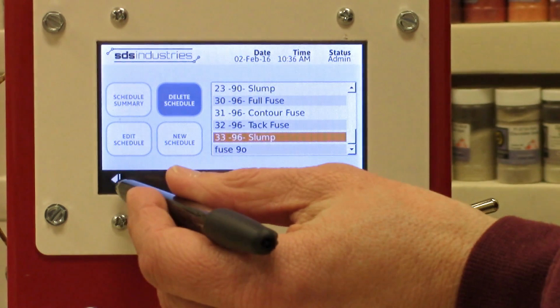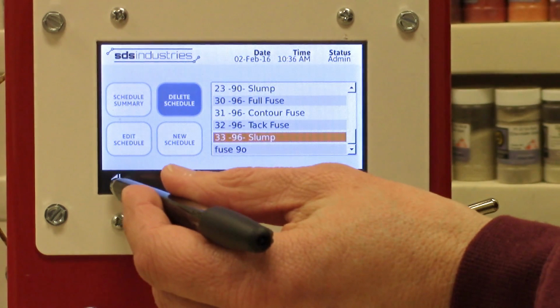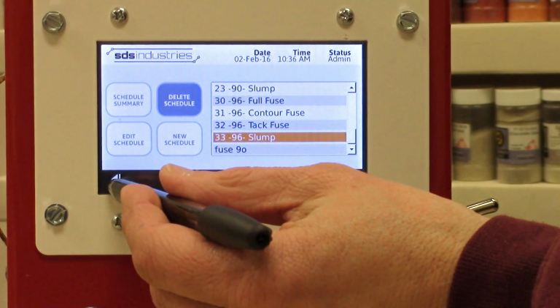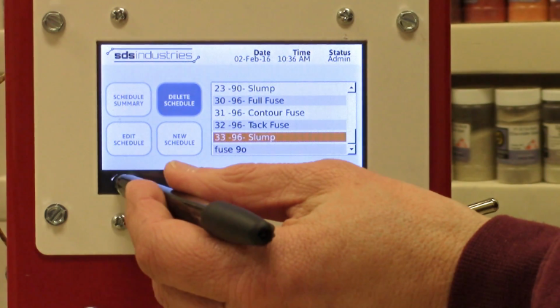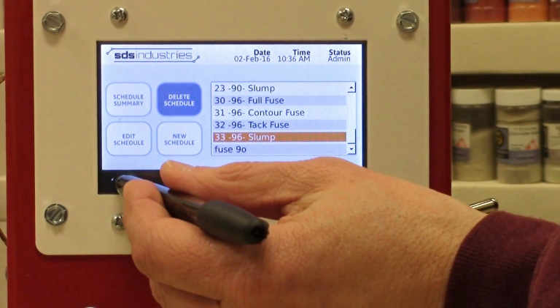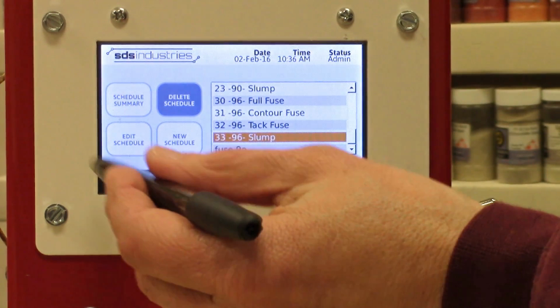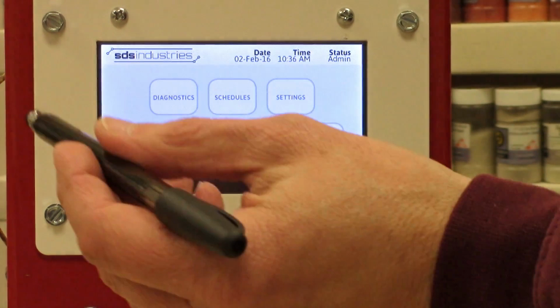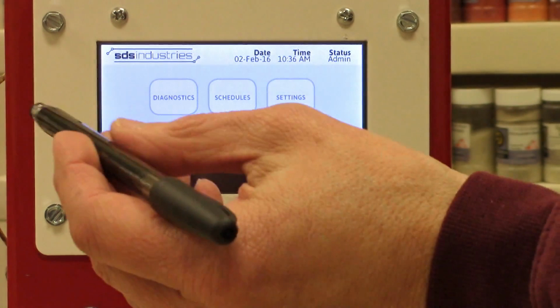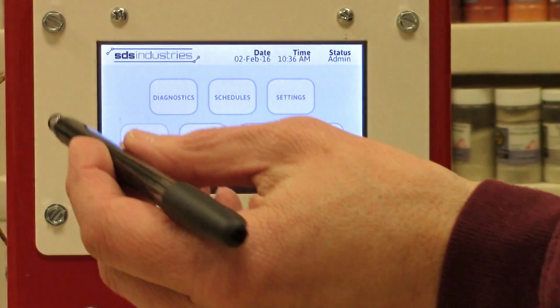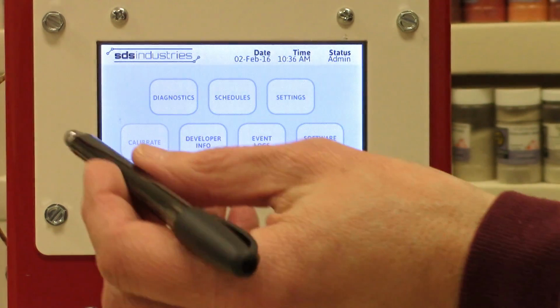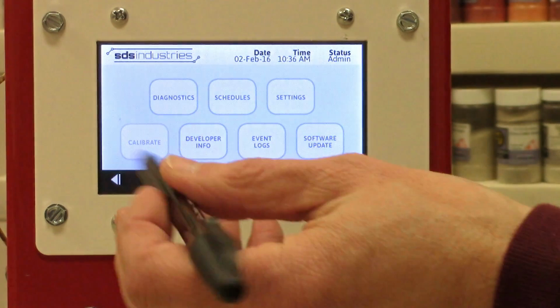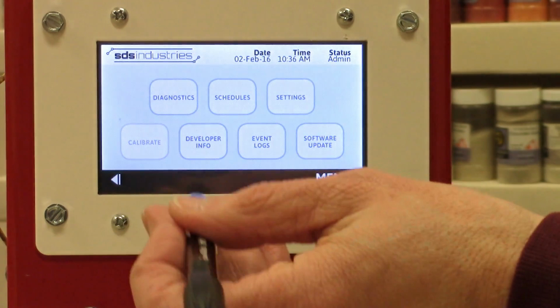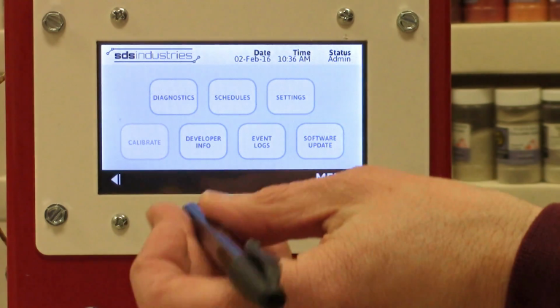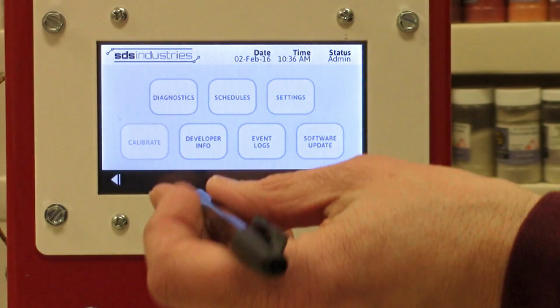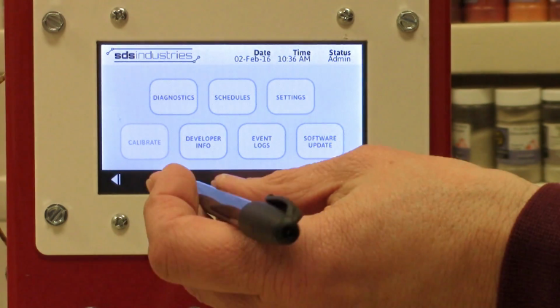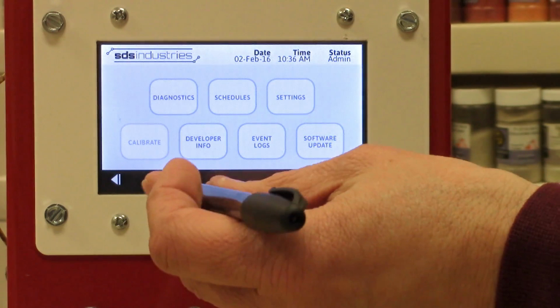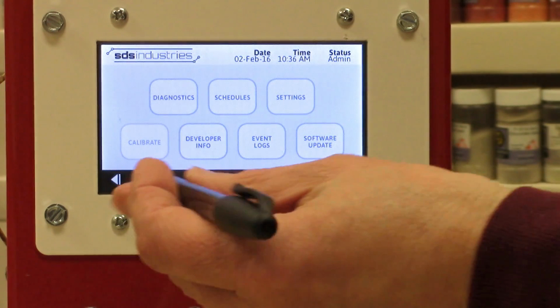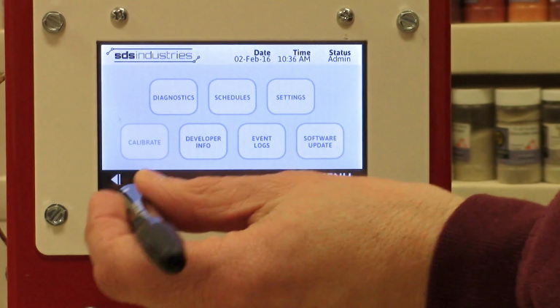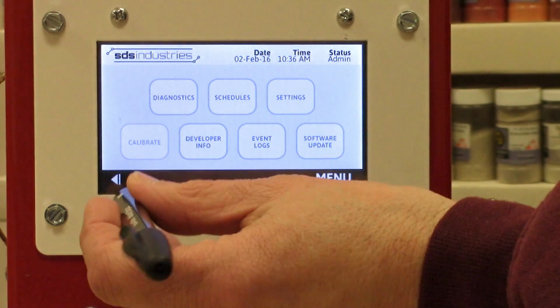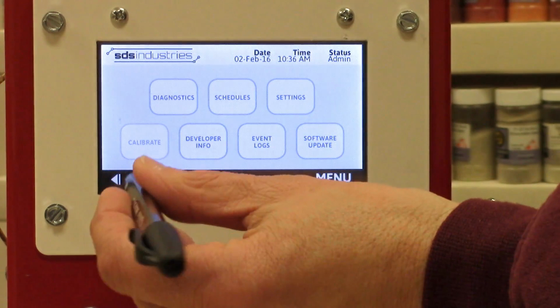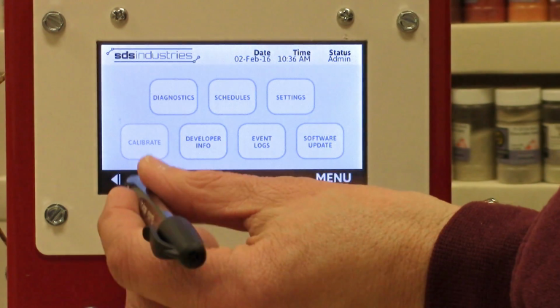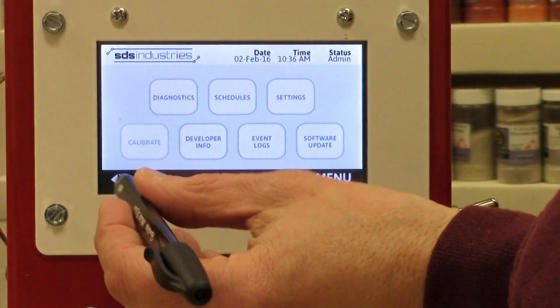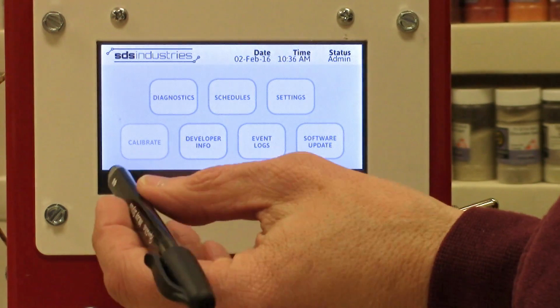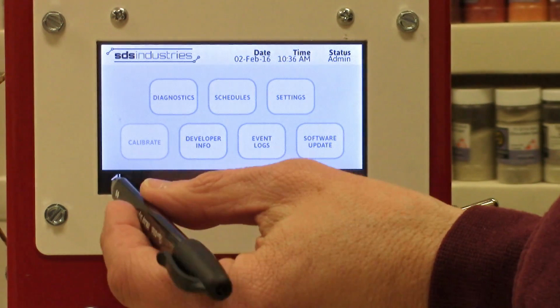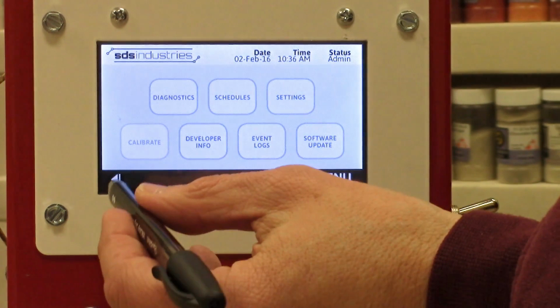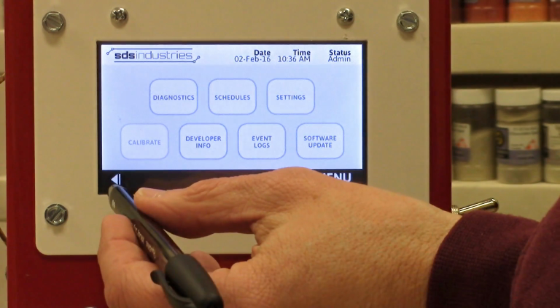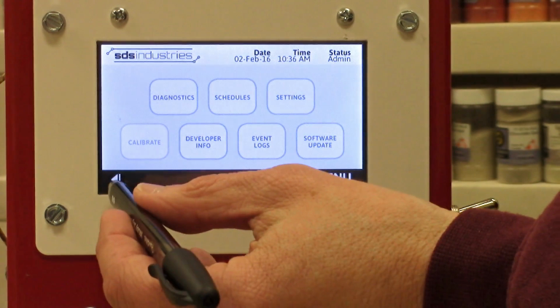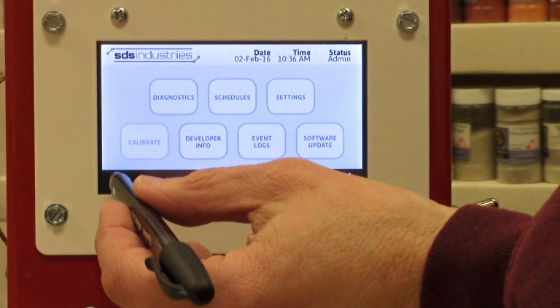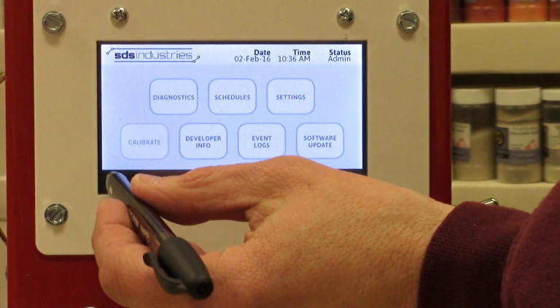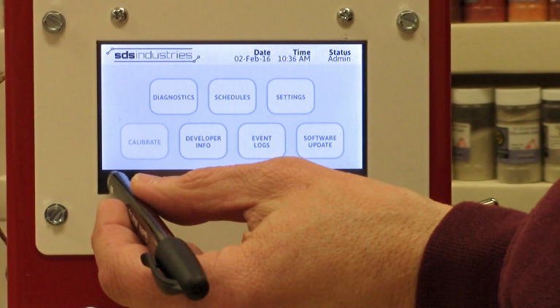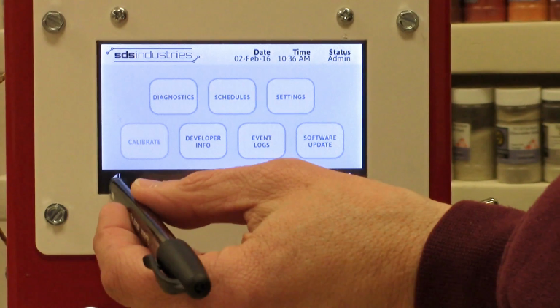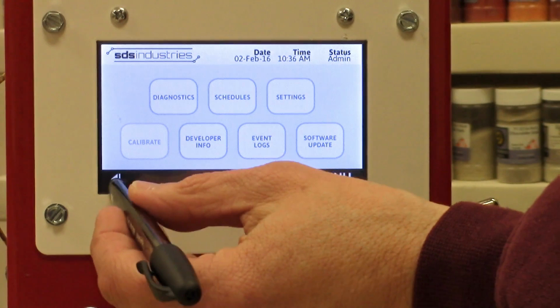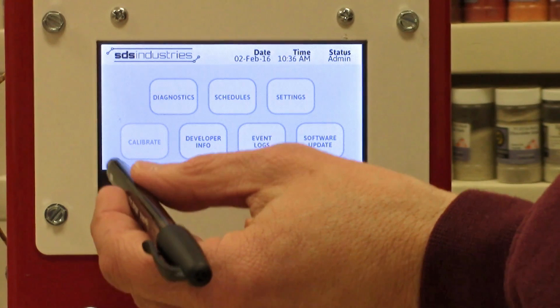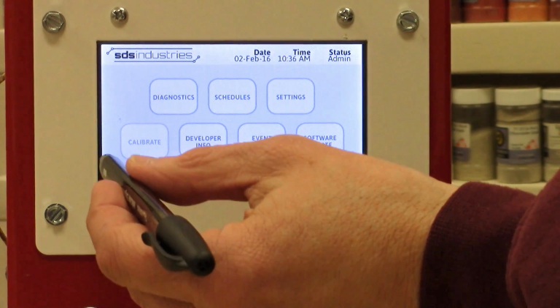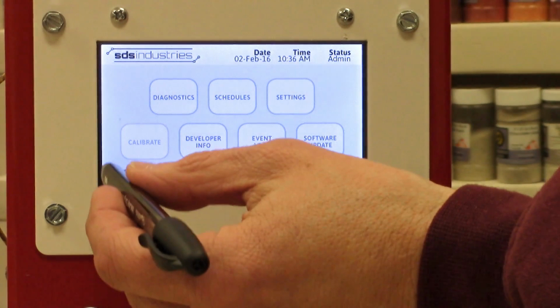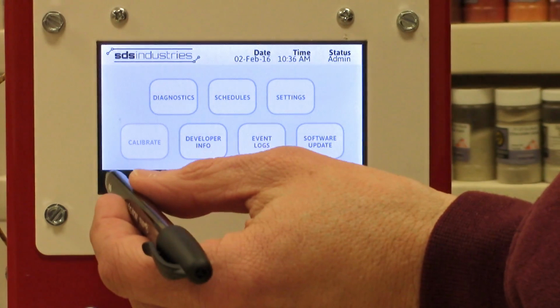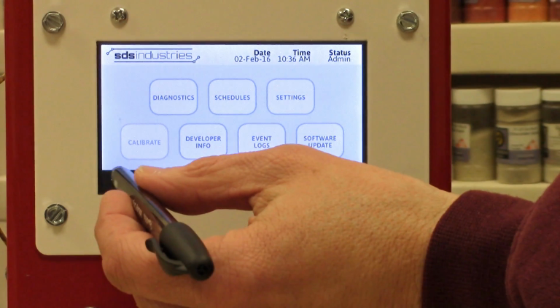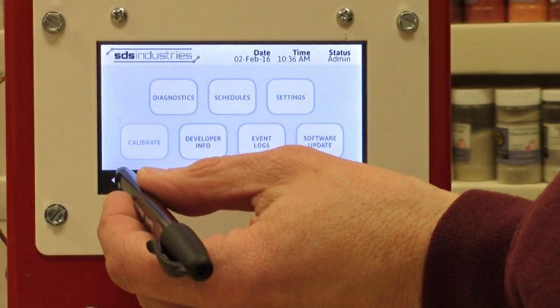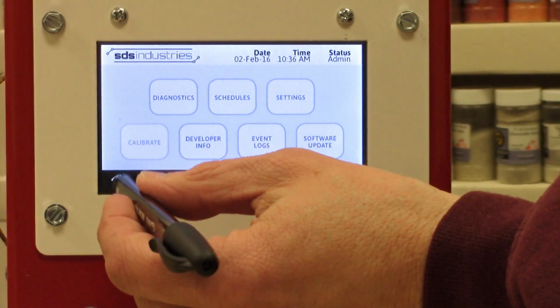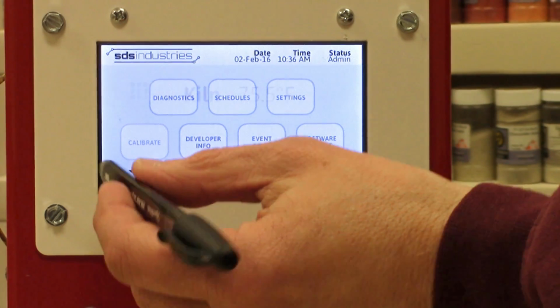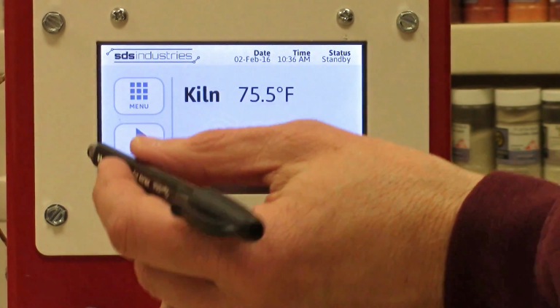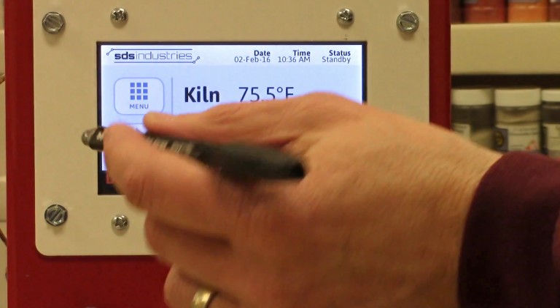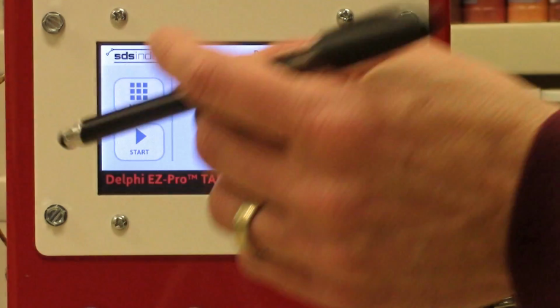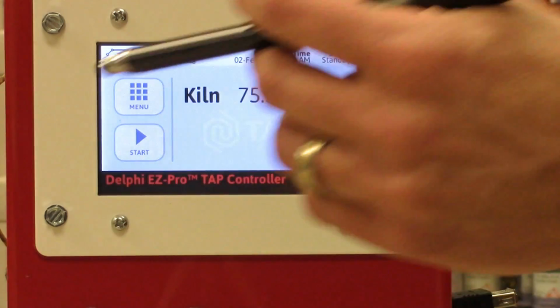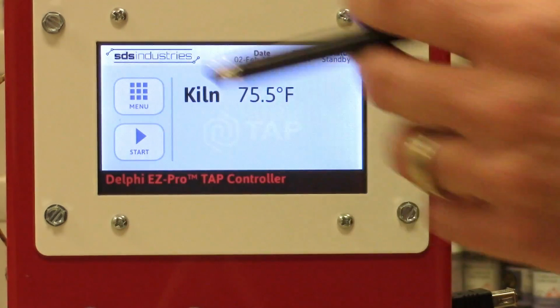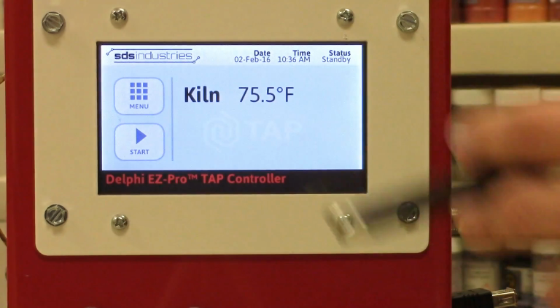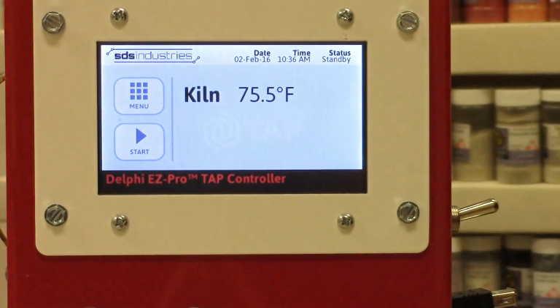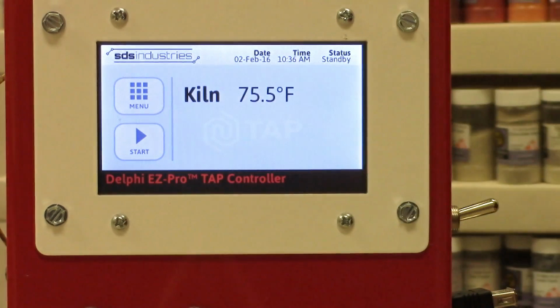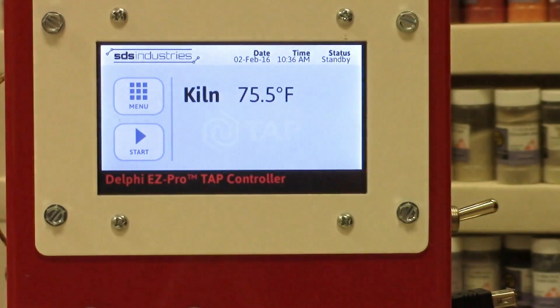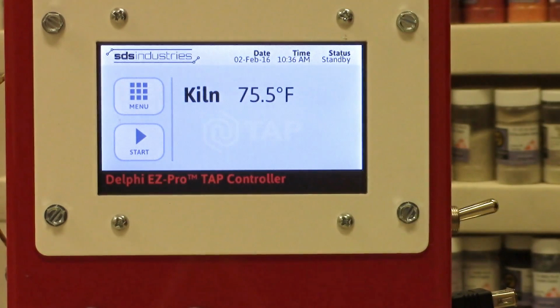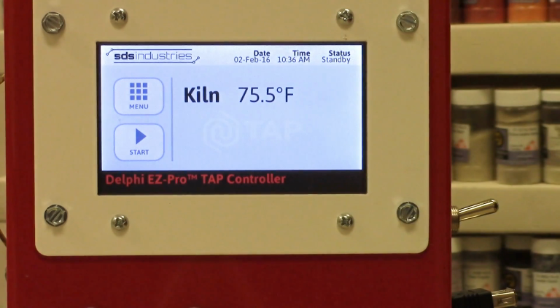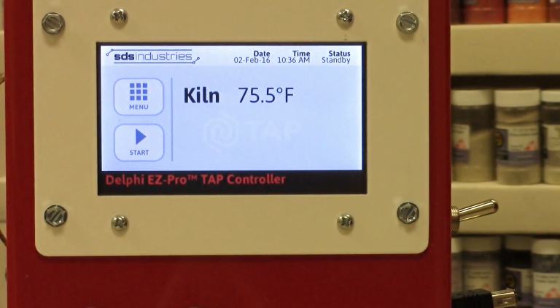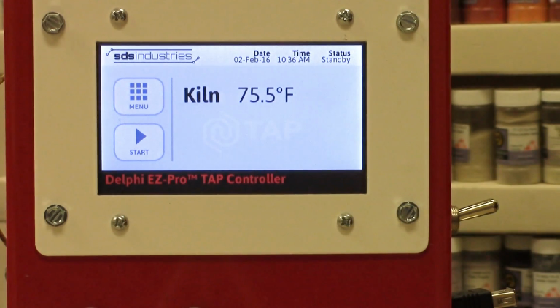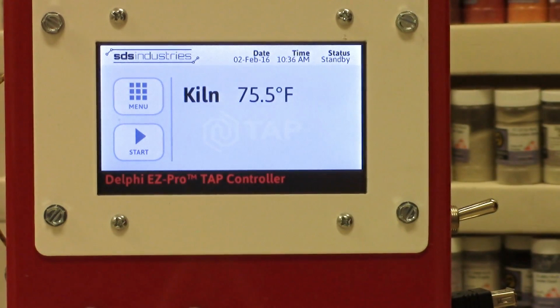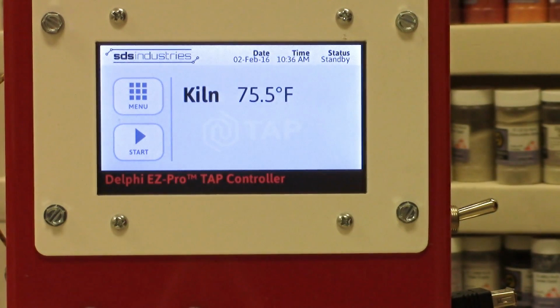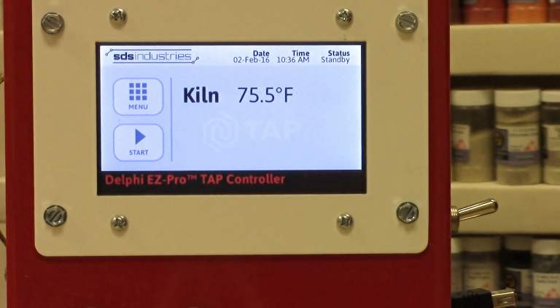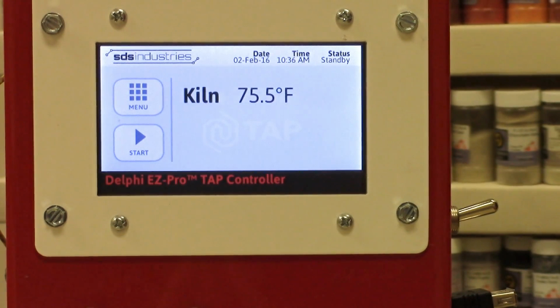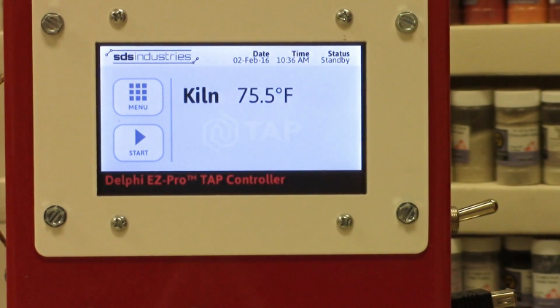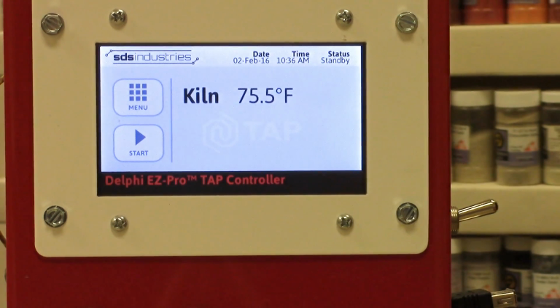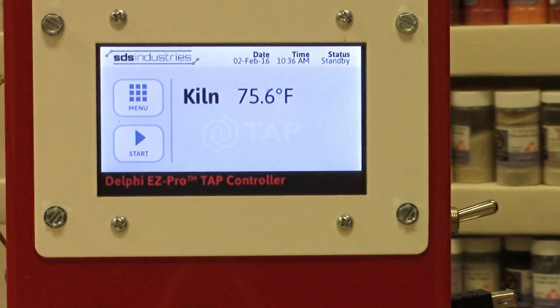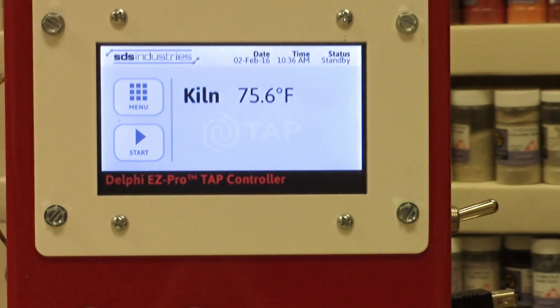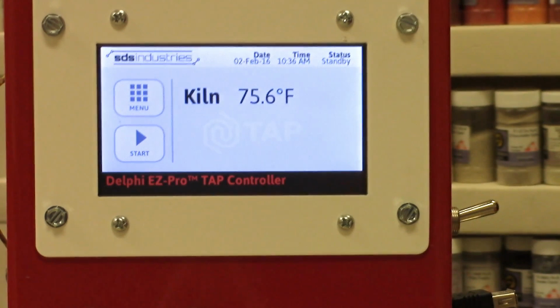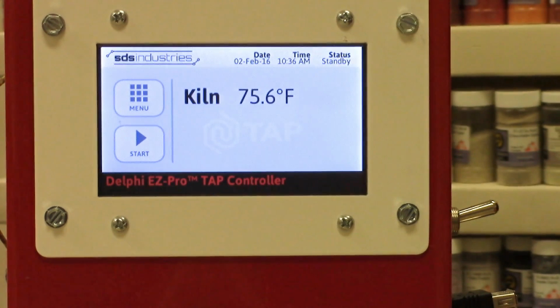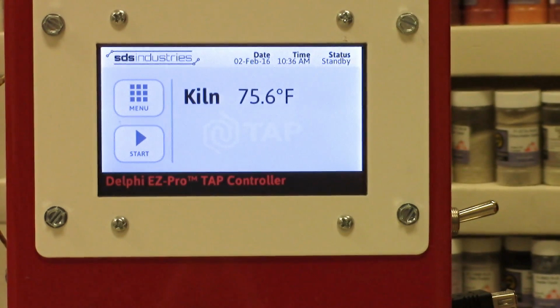Let's go back to the home screen, and I'm going to talk to you more about firing schedules.